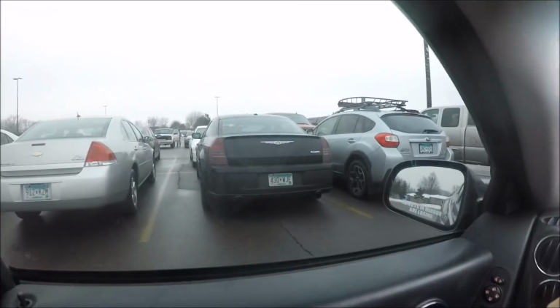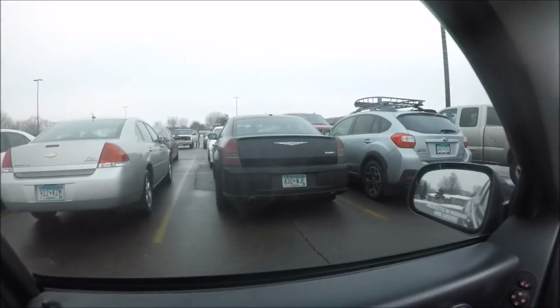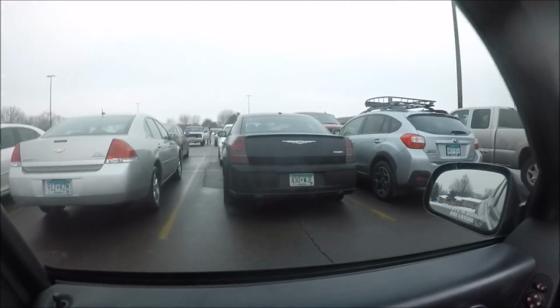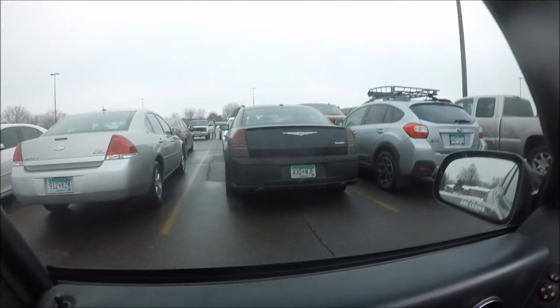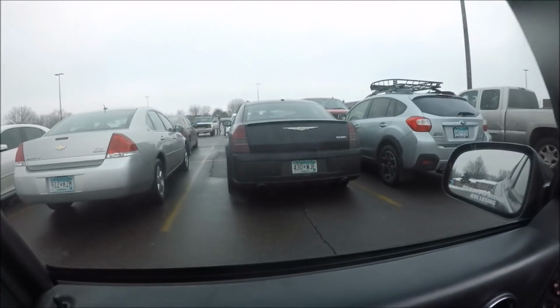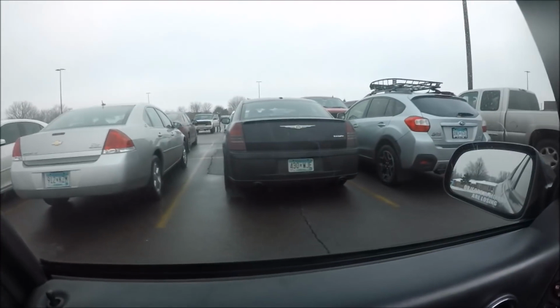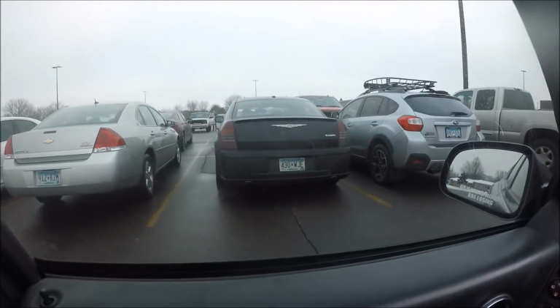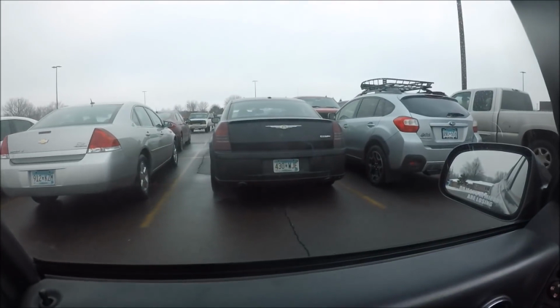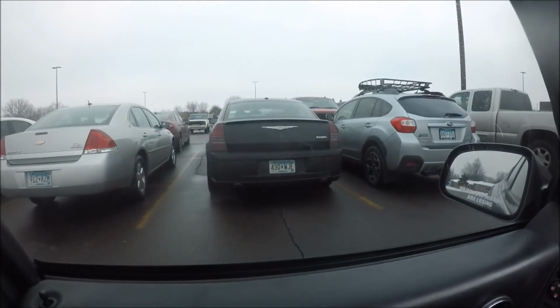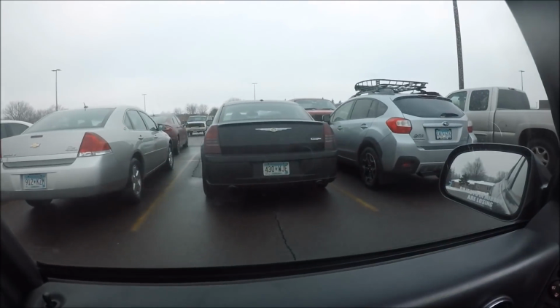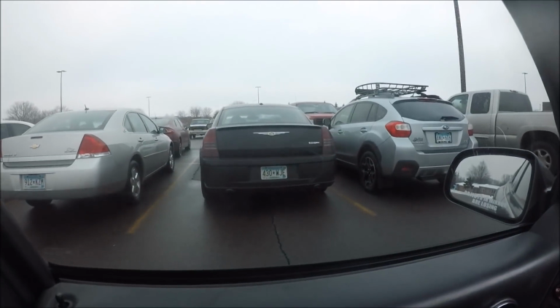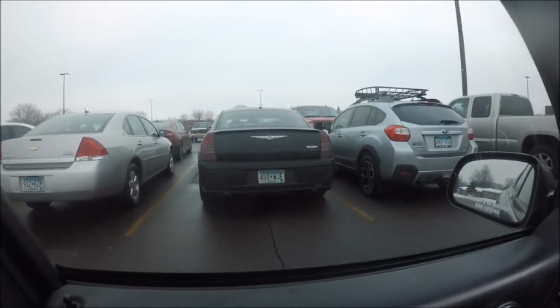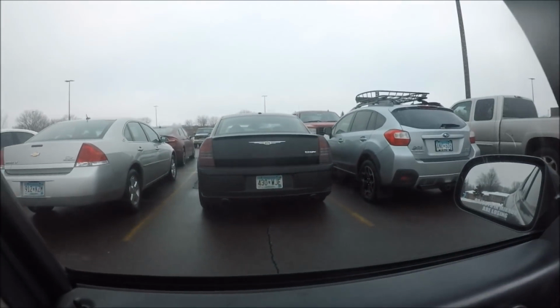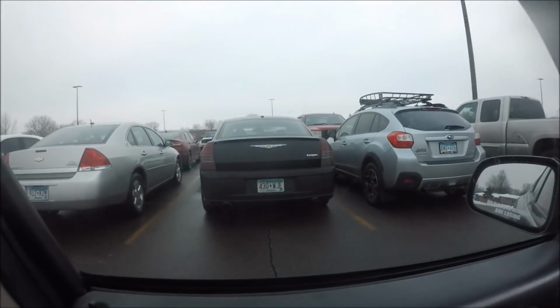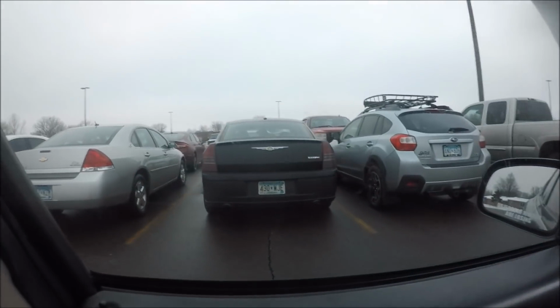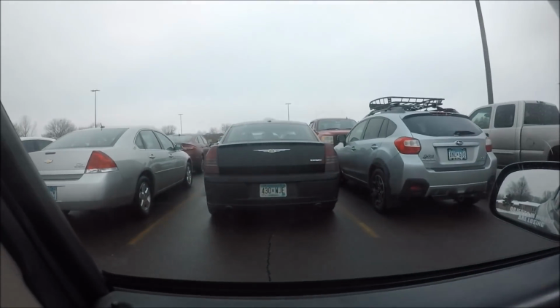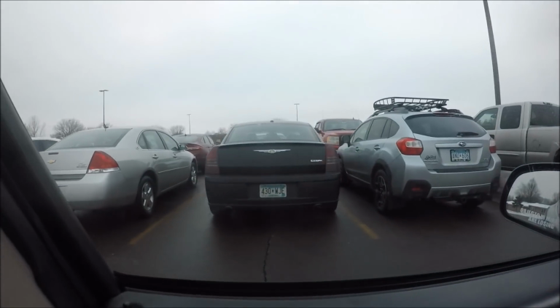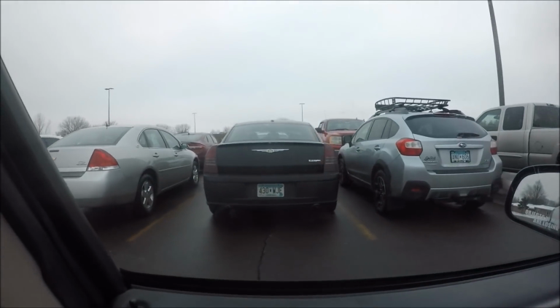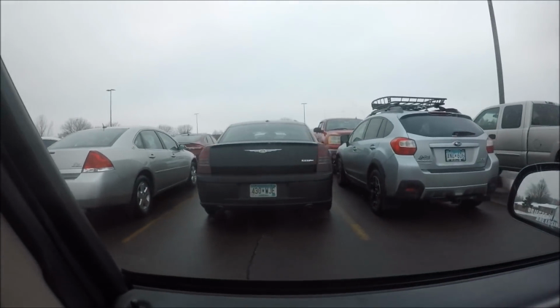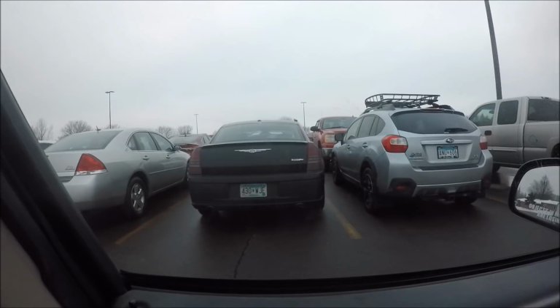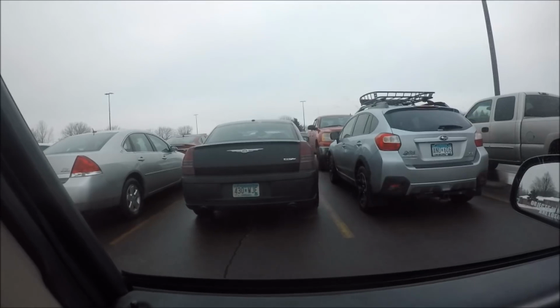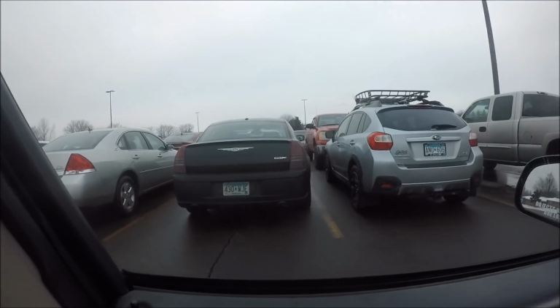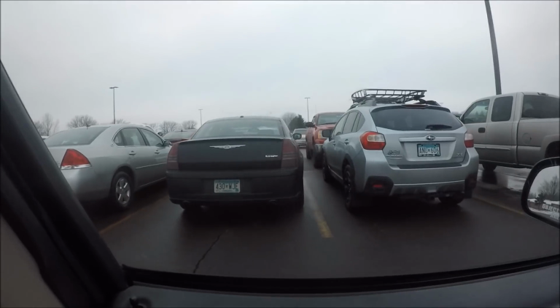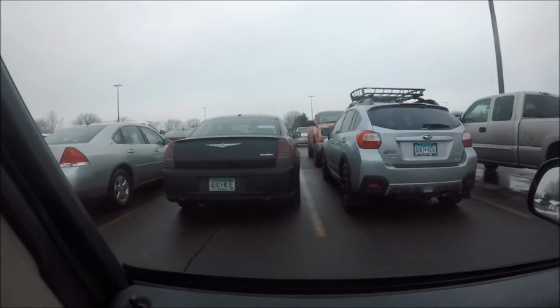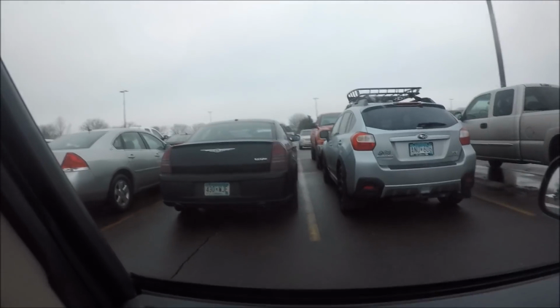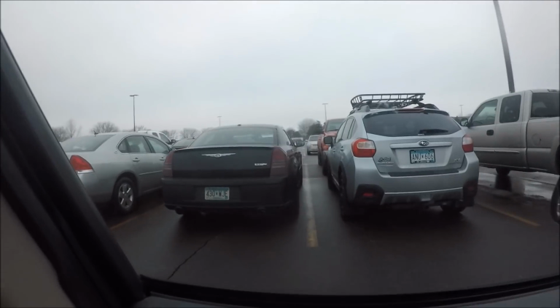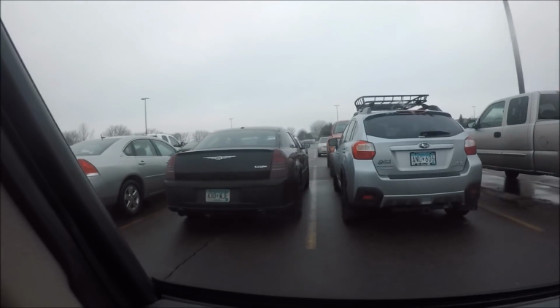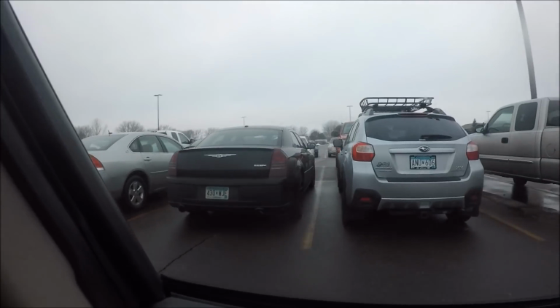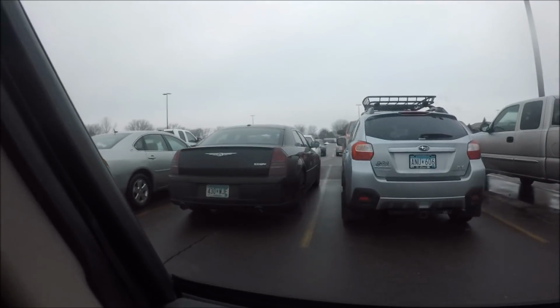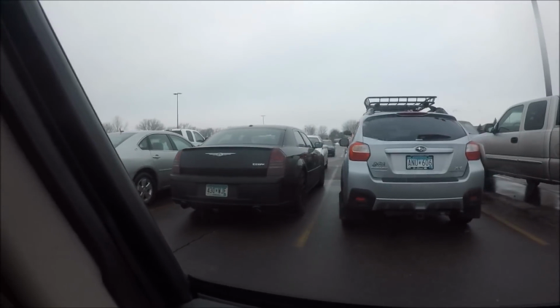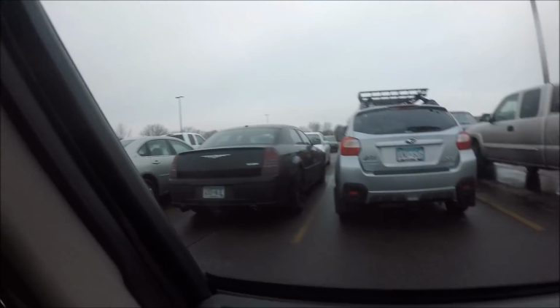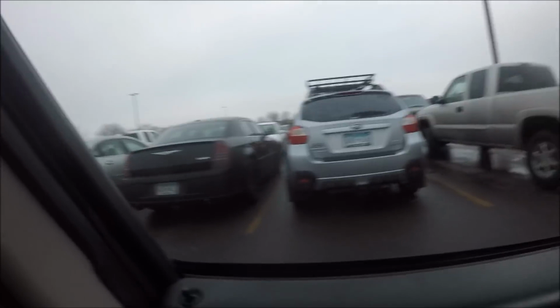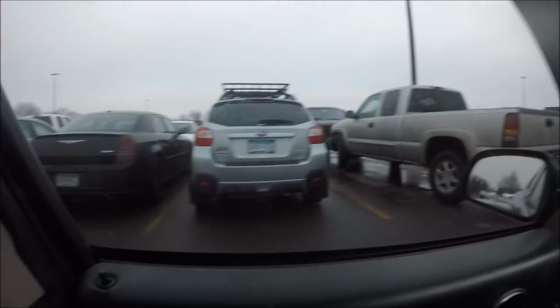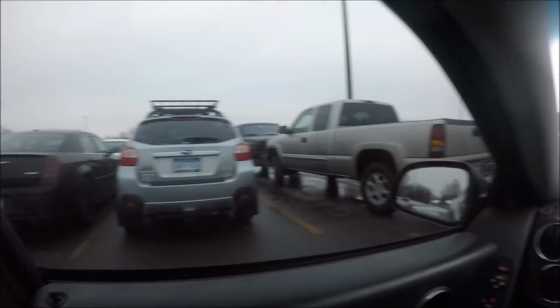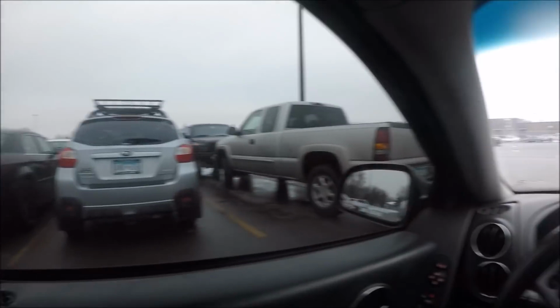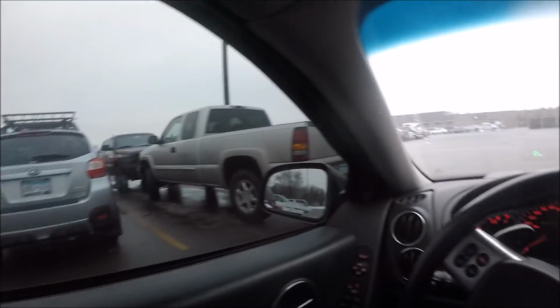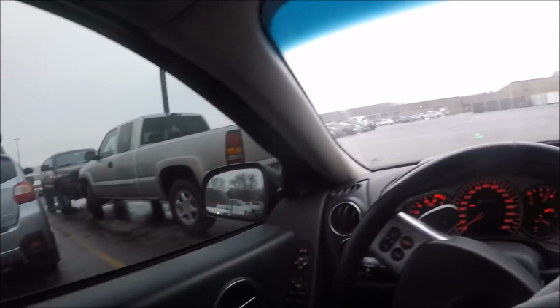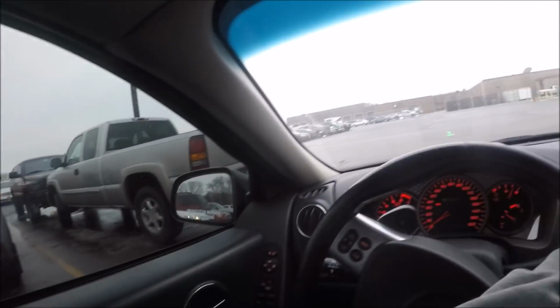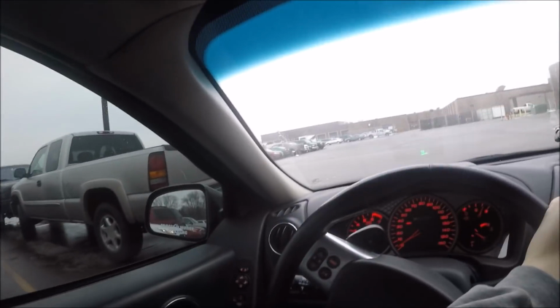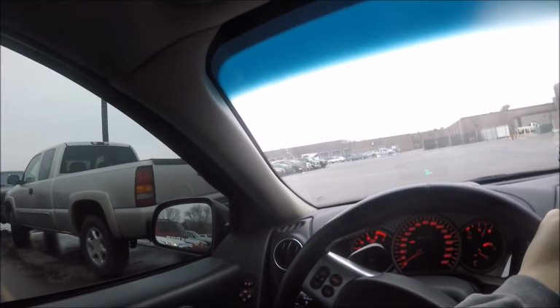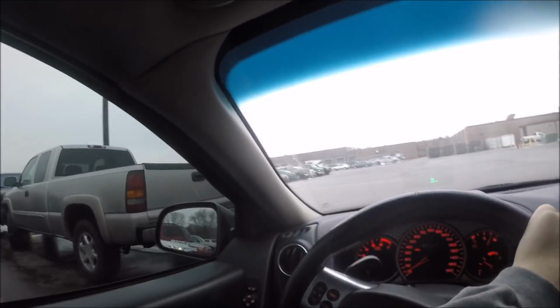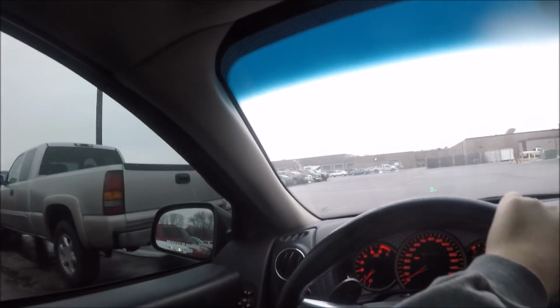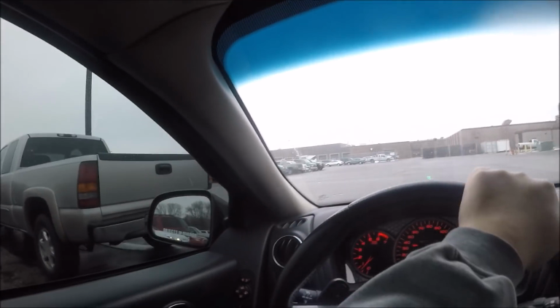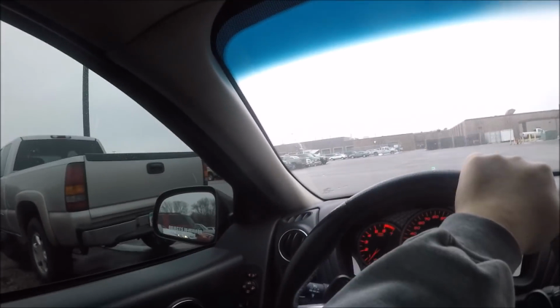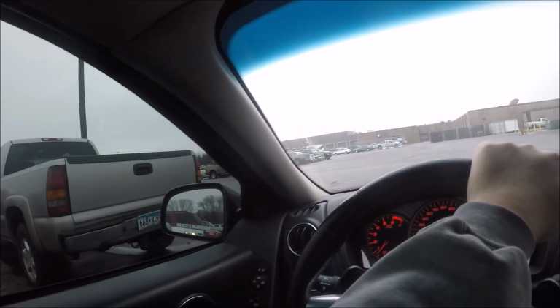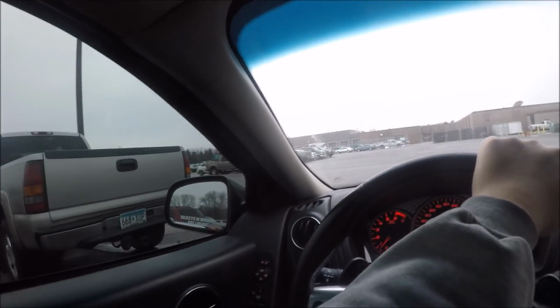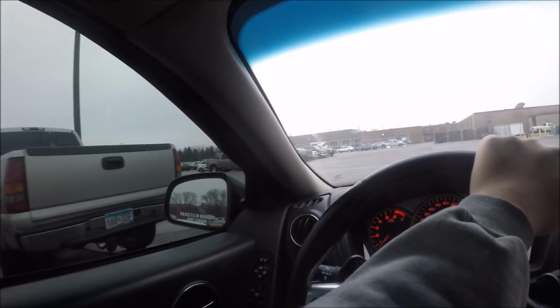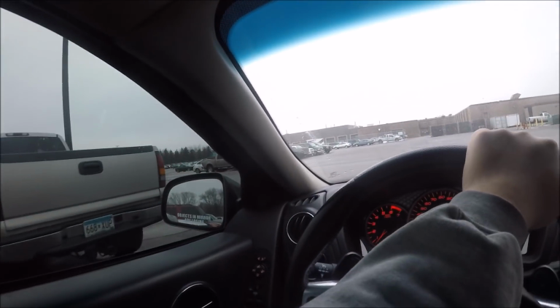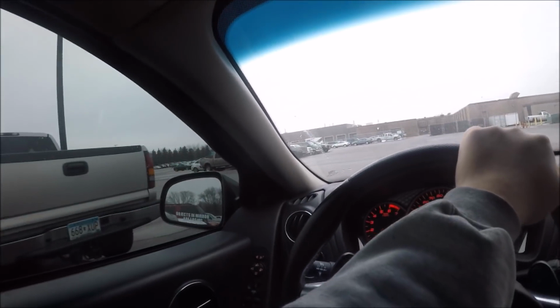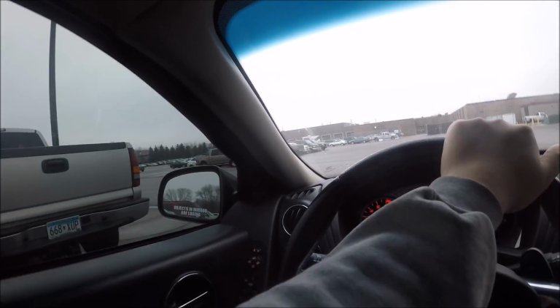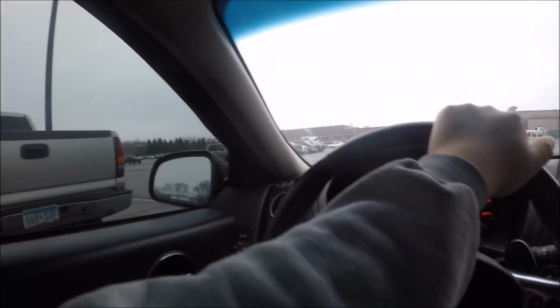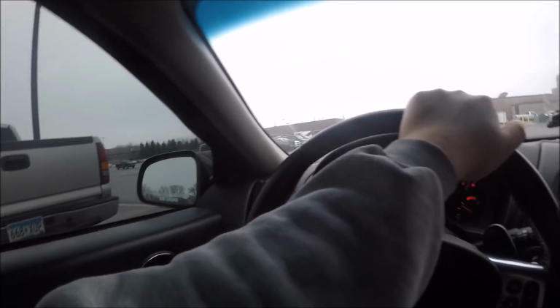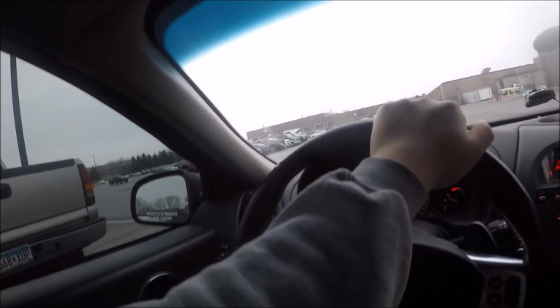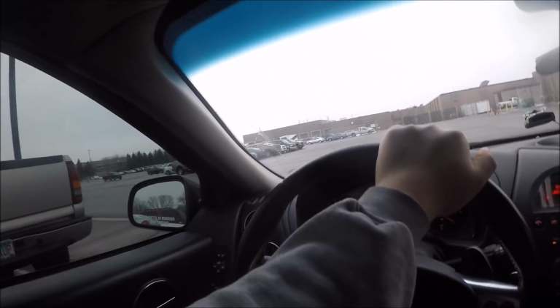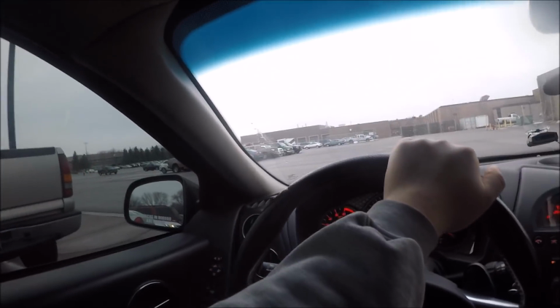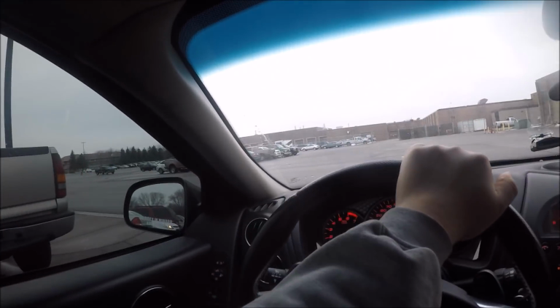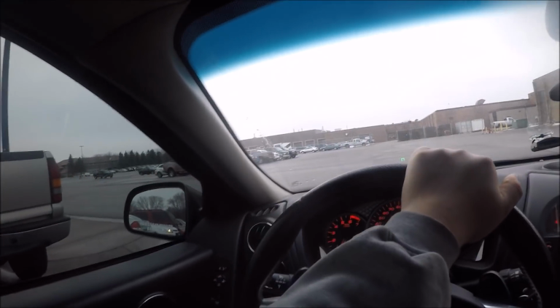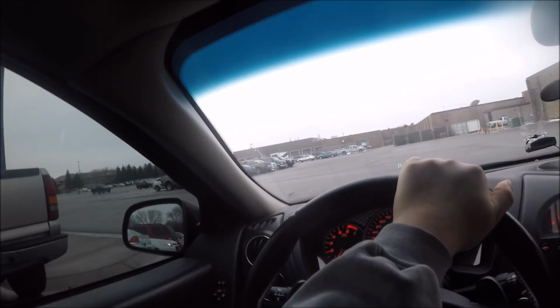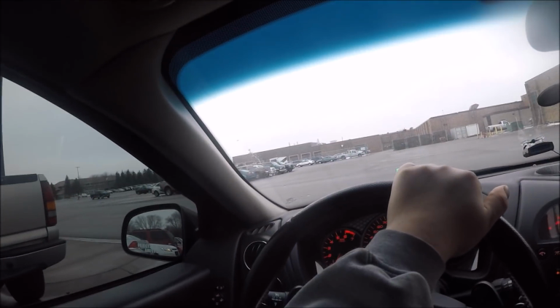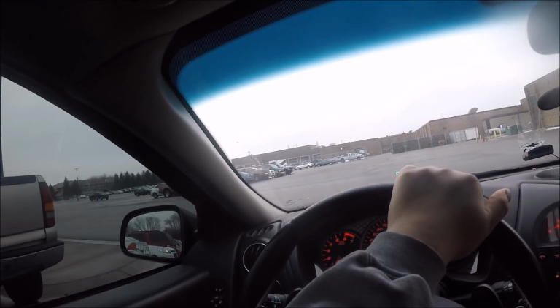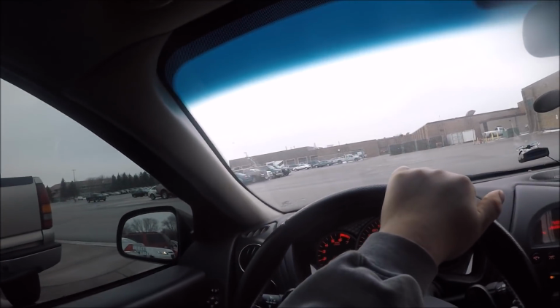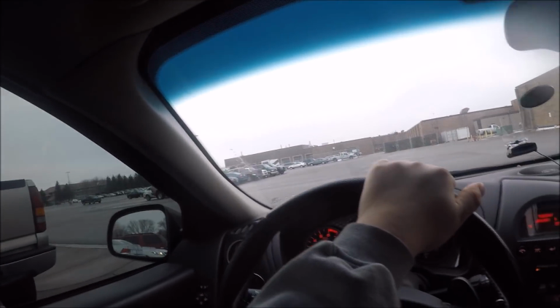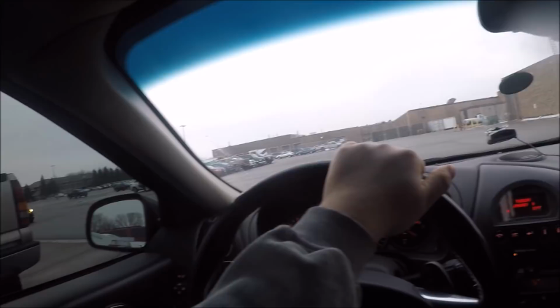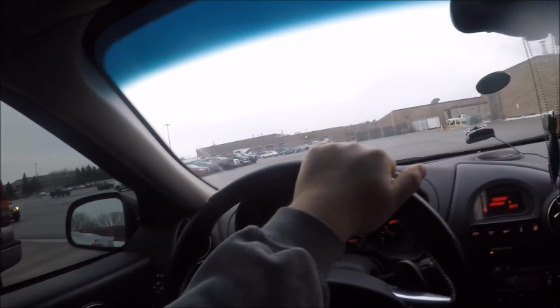That SRT8, that thing is so sweet and it's so fast. It really is. He pulled on me once at a stoplight. It's fast.